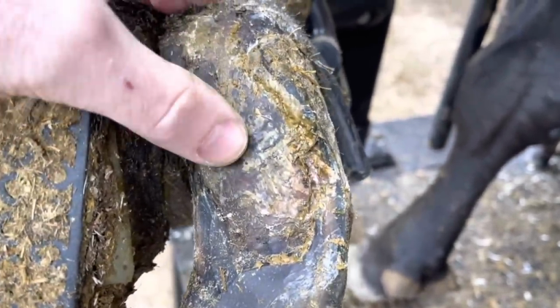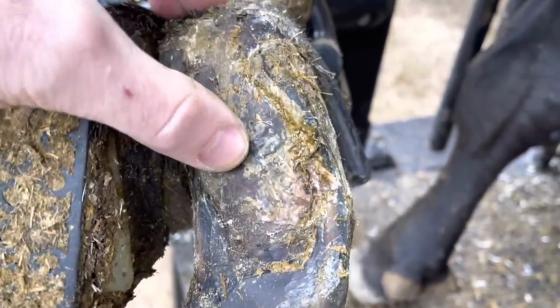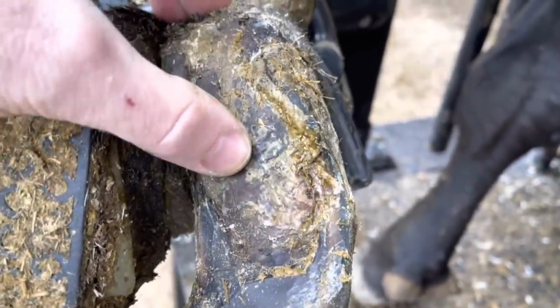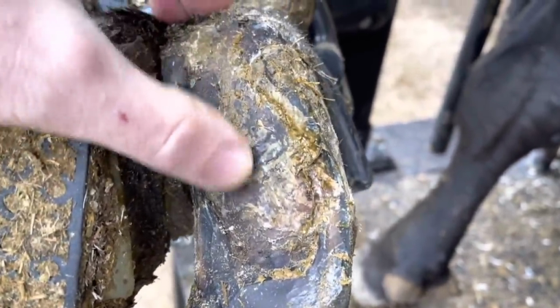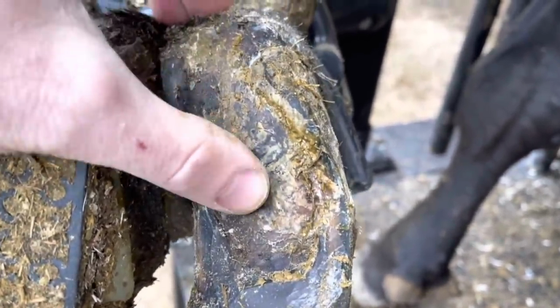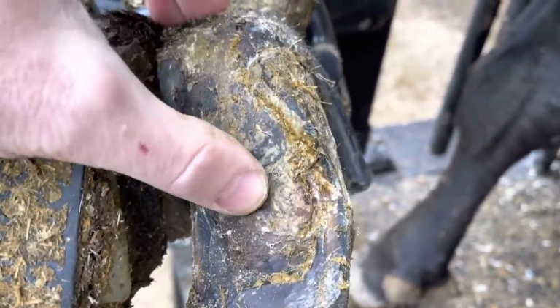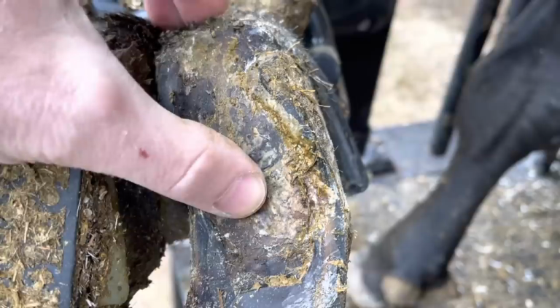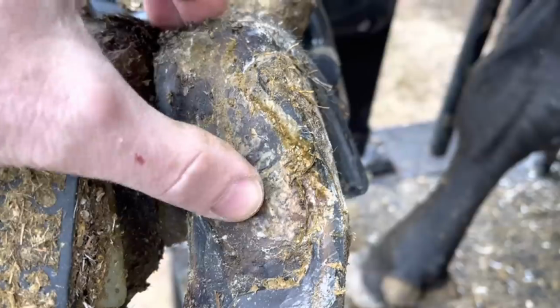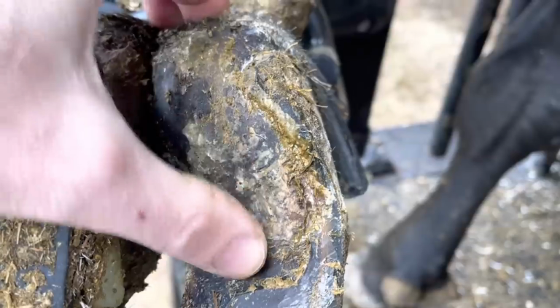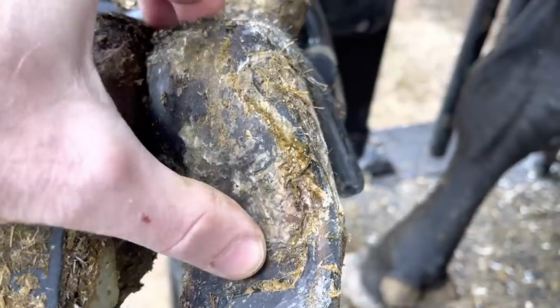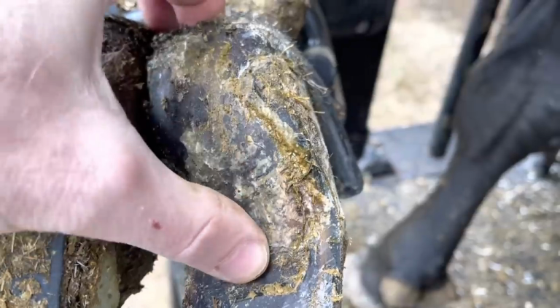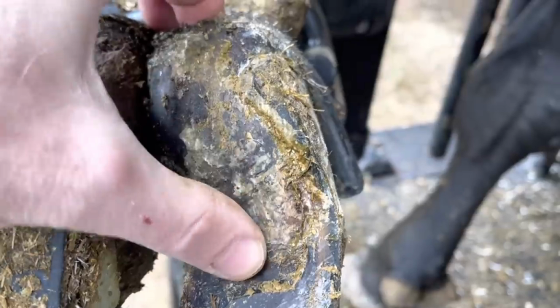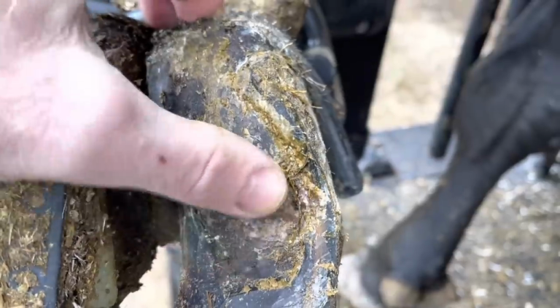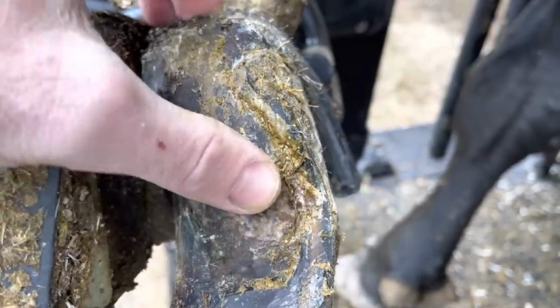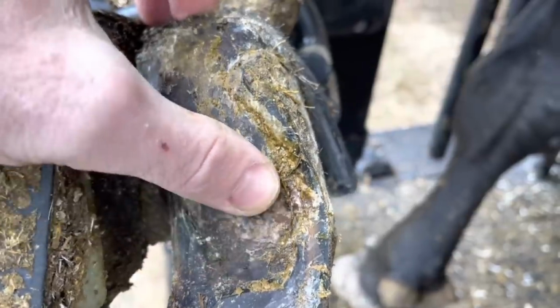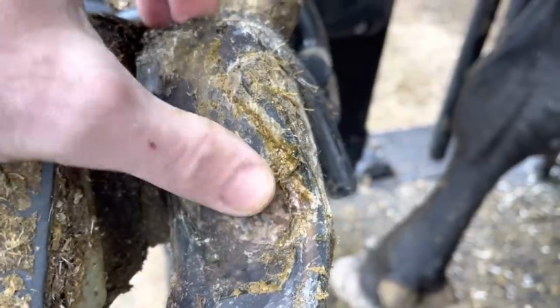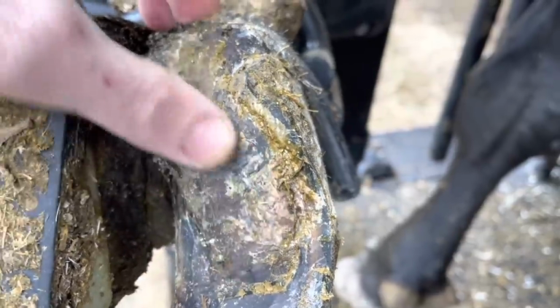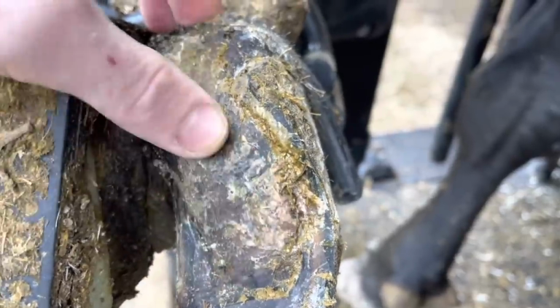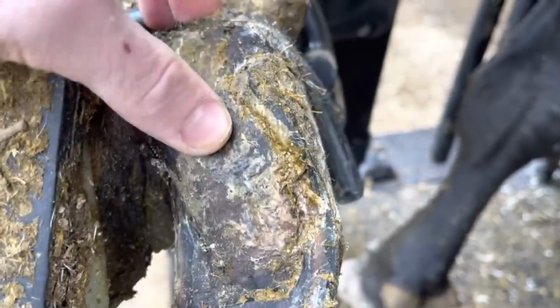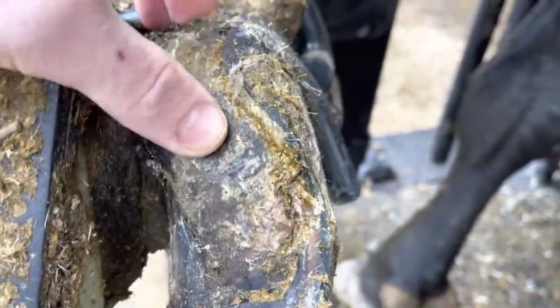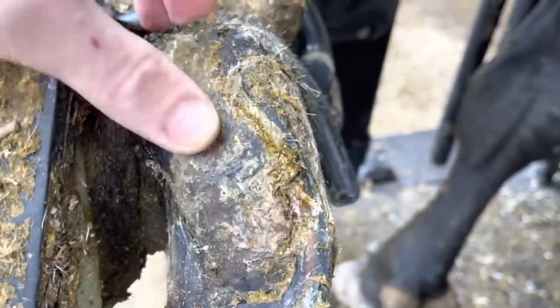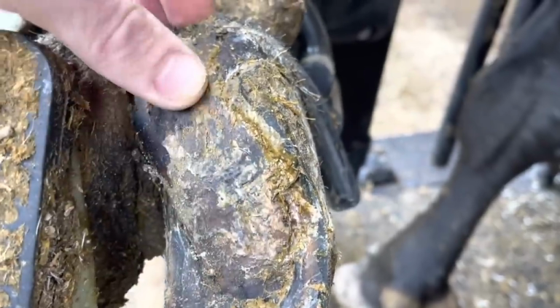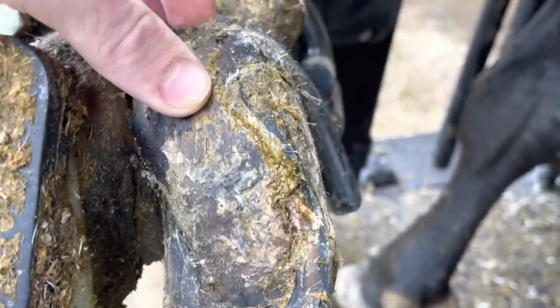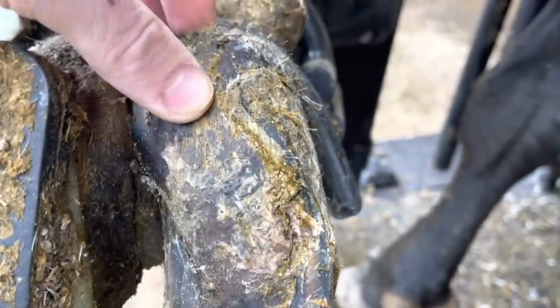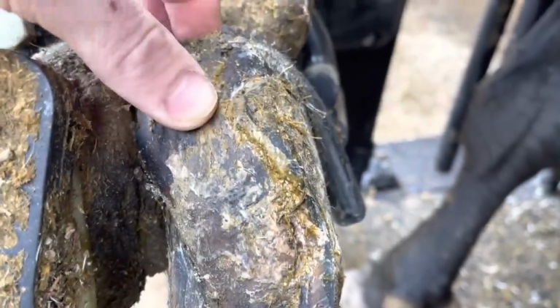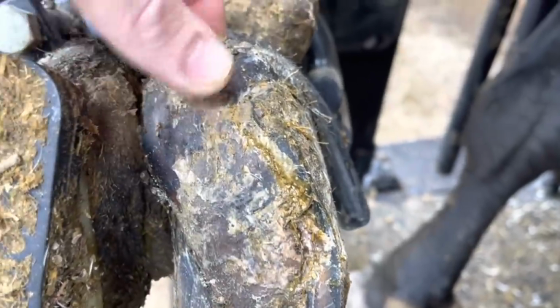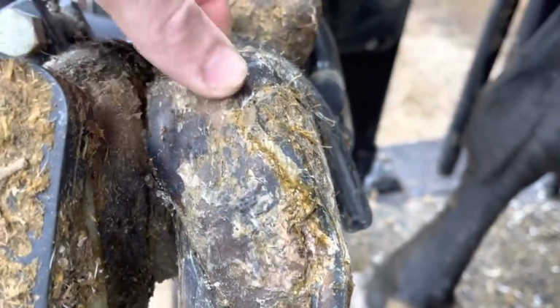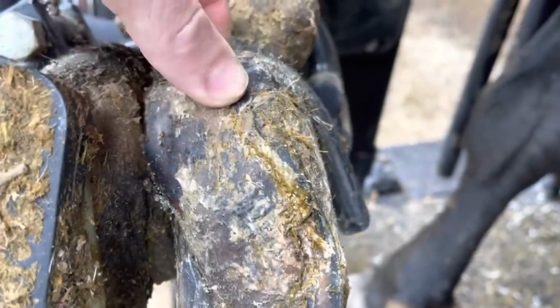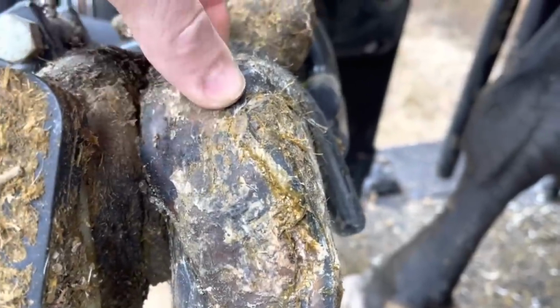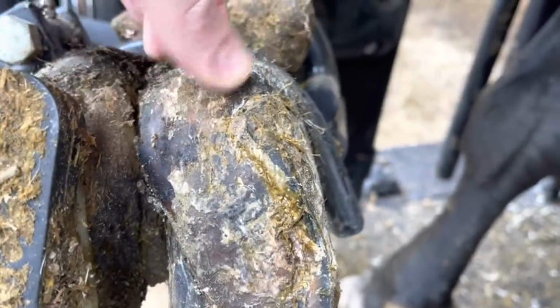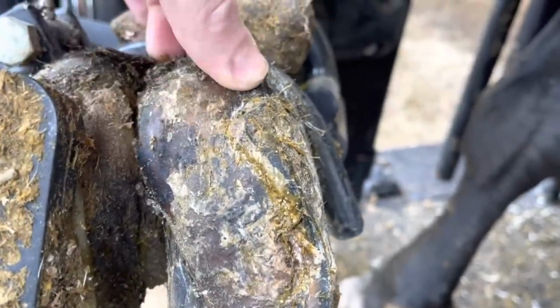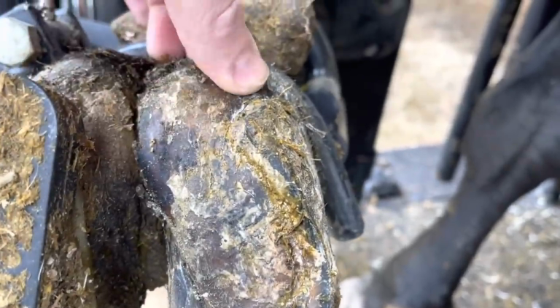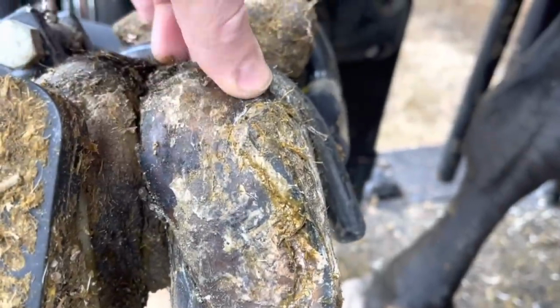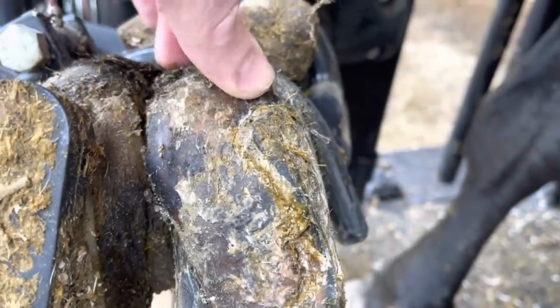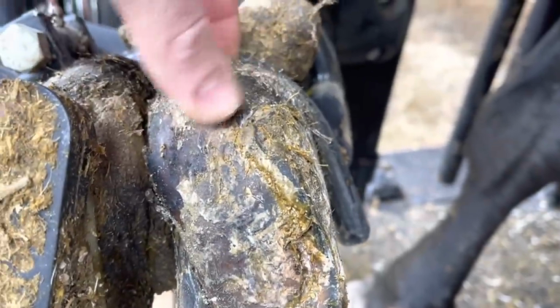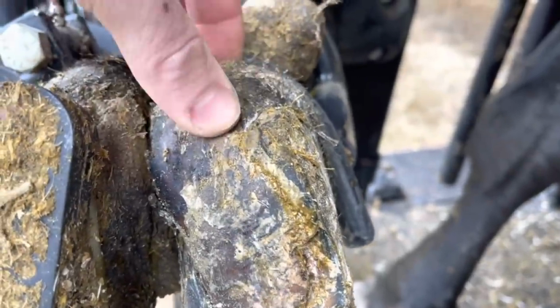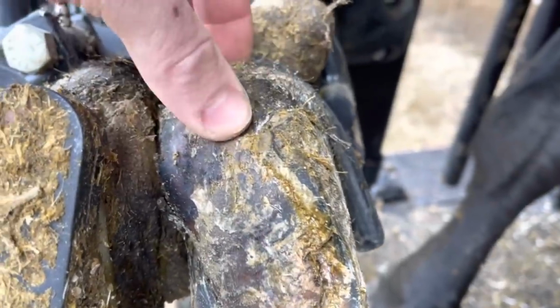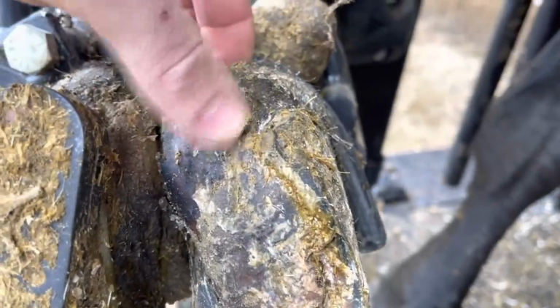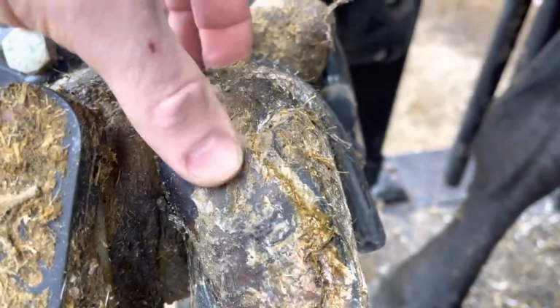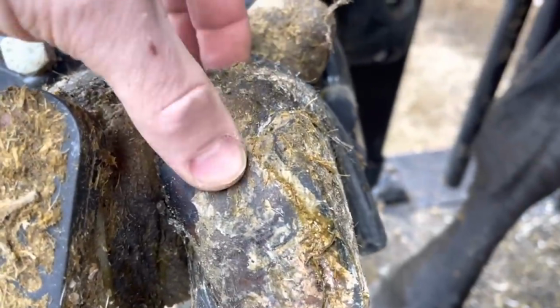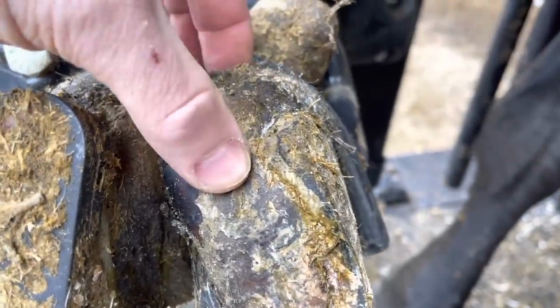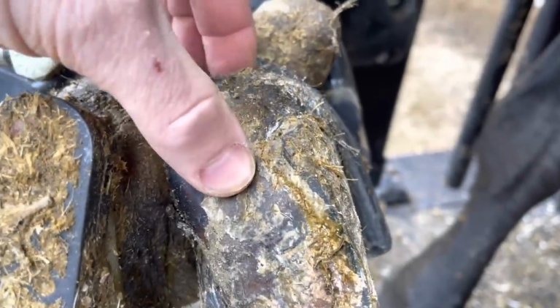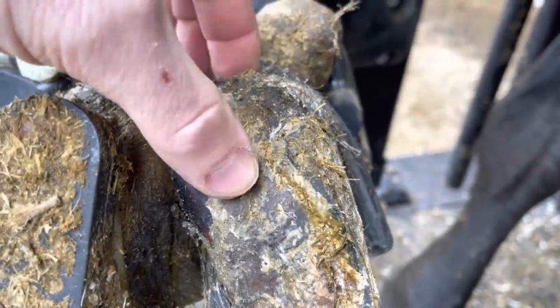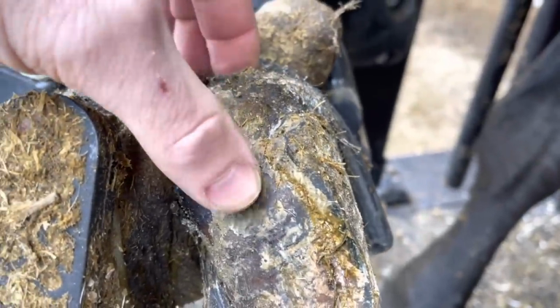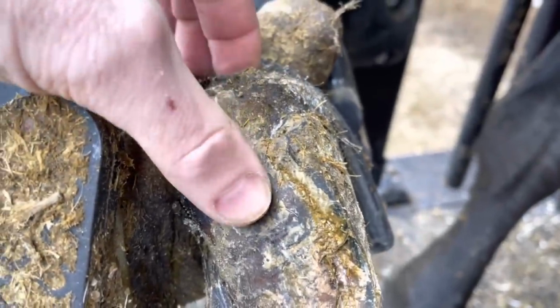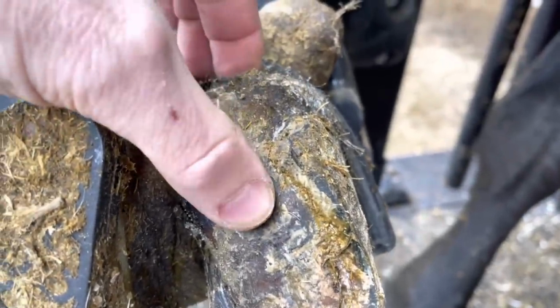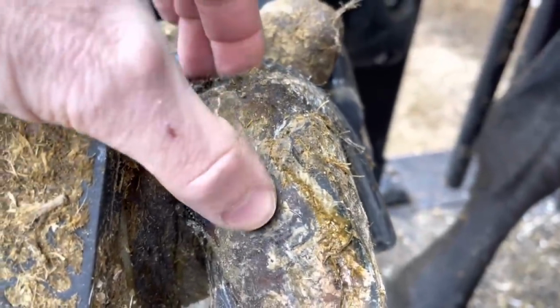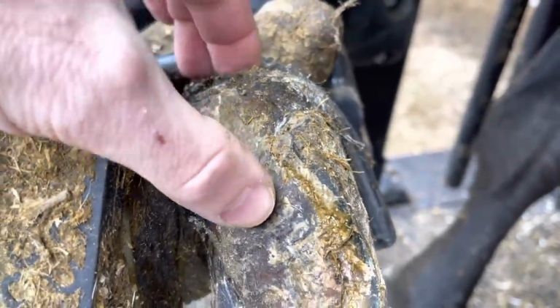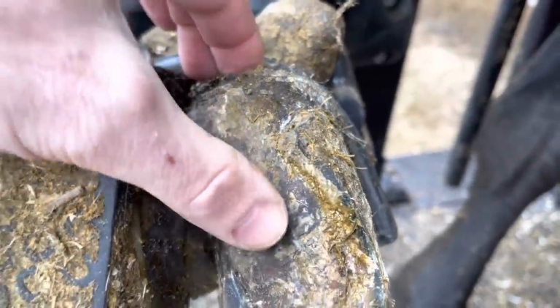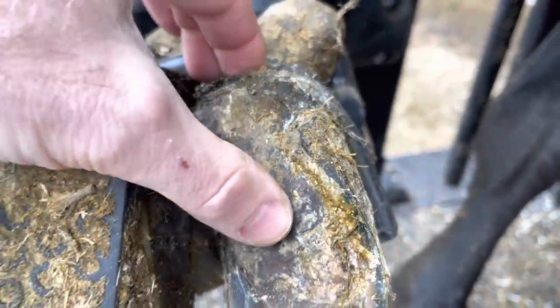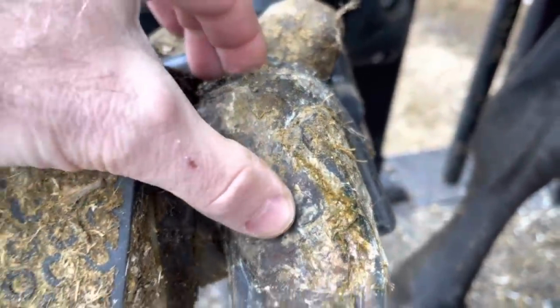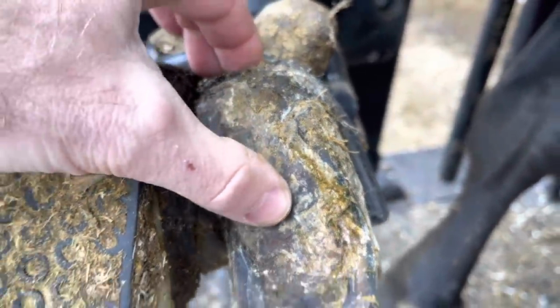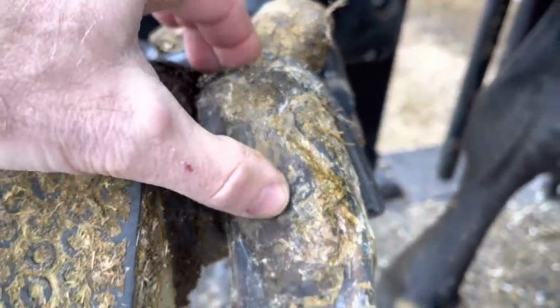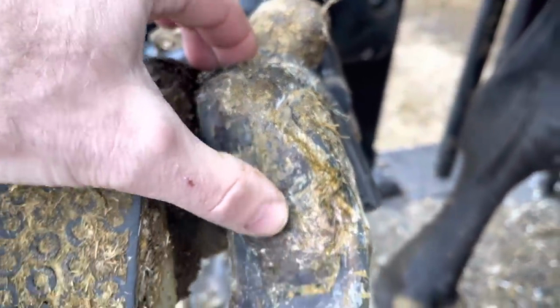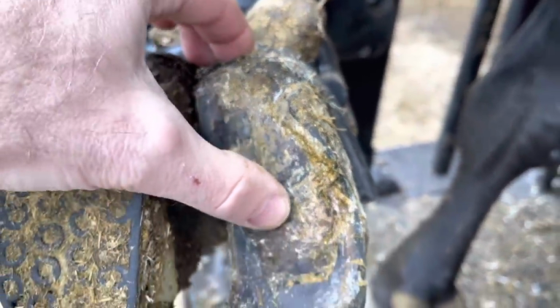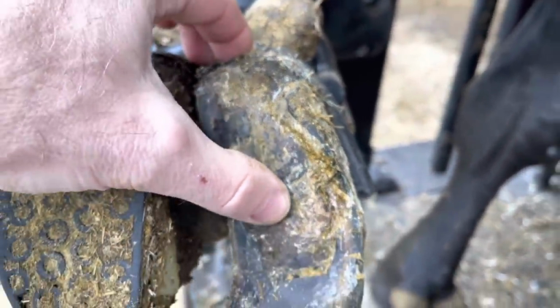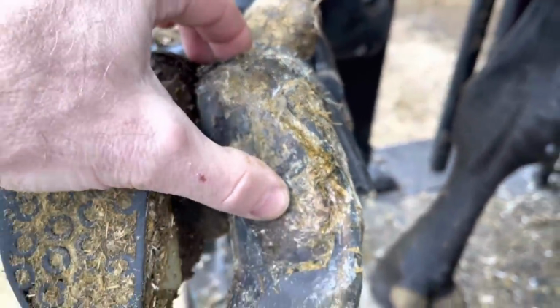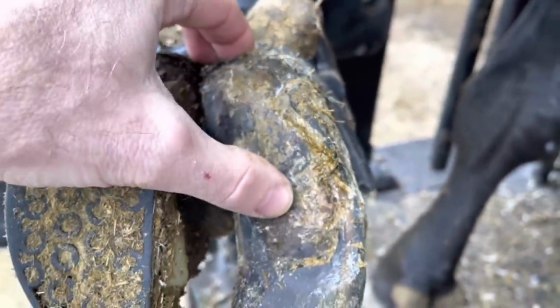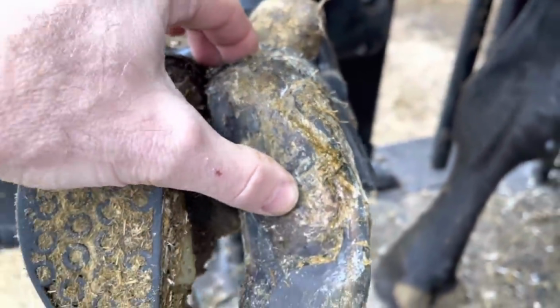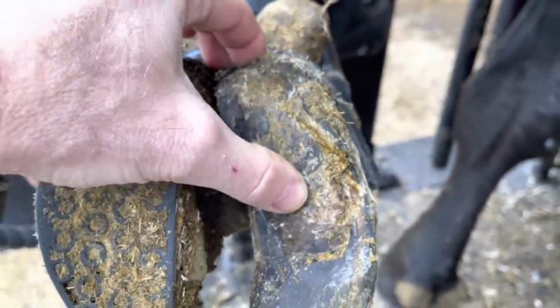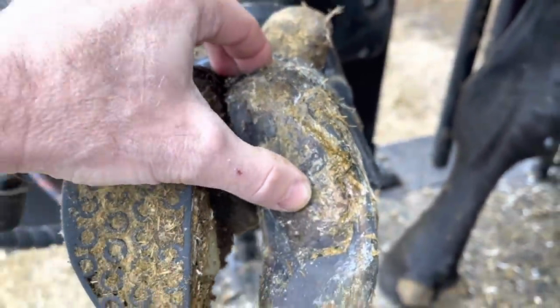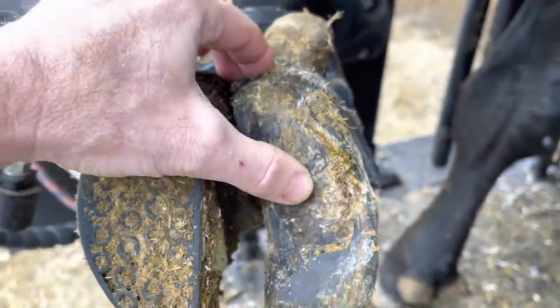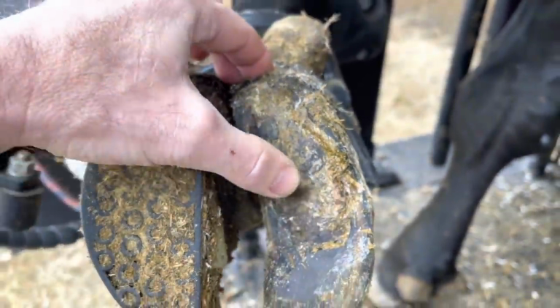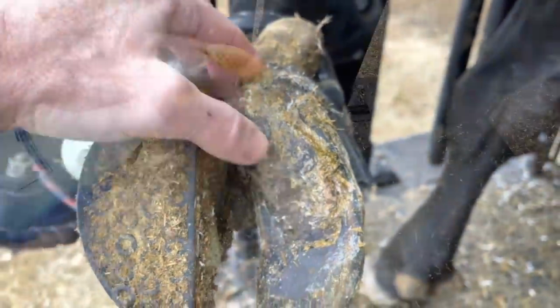Now we're back exactly 18 days later to see how it's recovered, and it appears like our work was successful. The sole has firmed up nicely. We won't know if it's completely healed though until we do some work tidying this up.